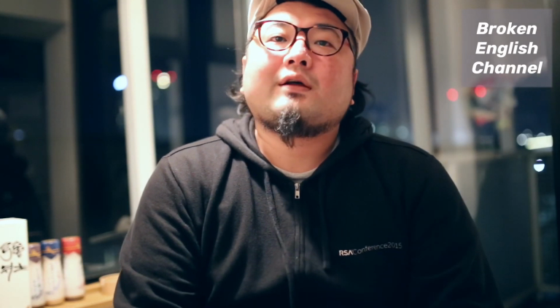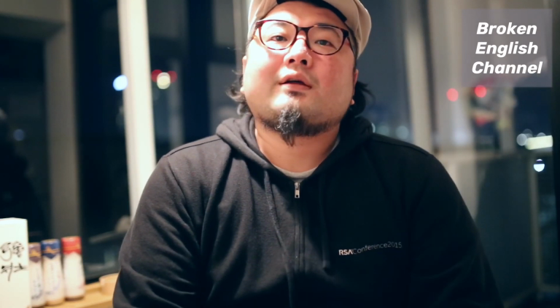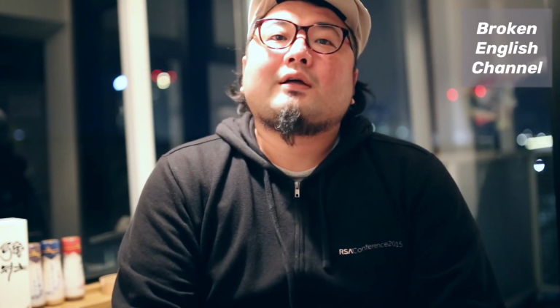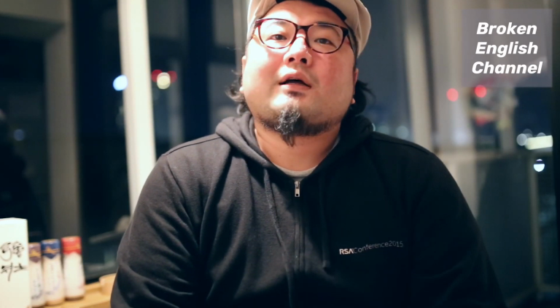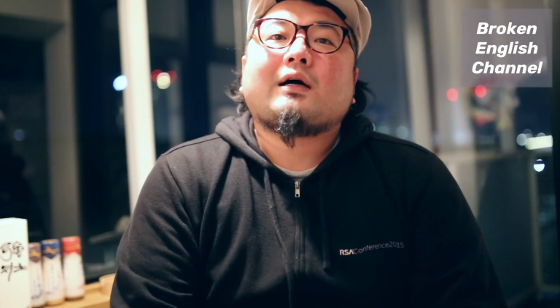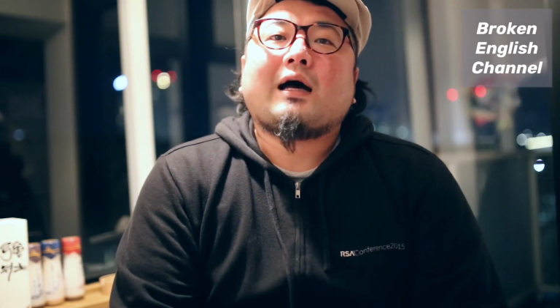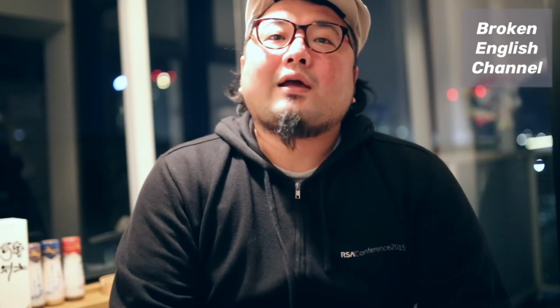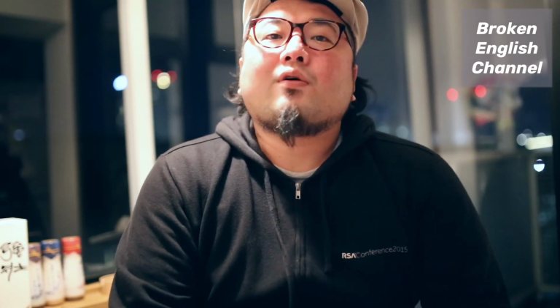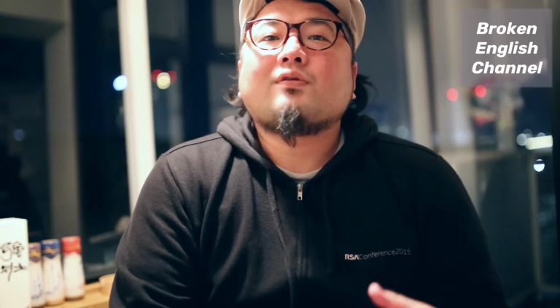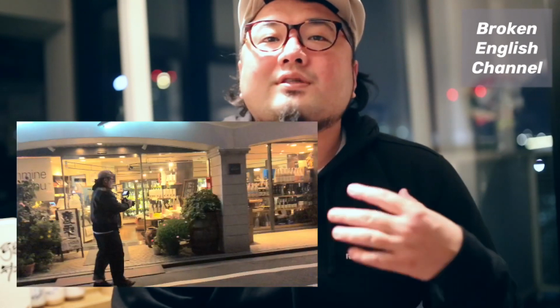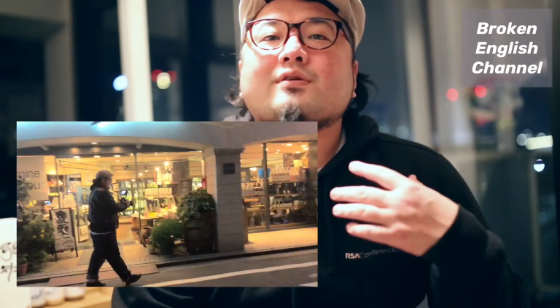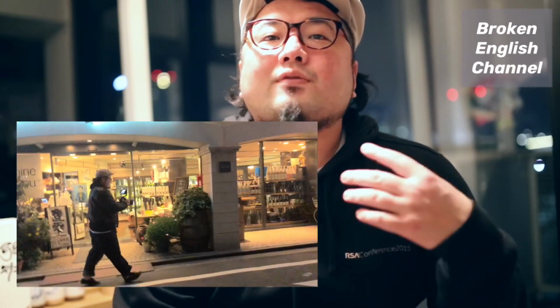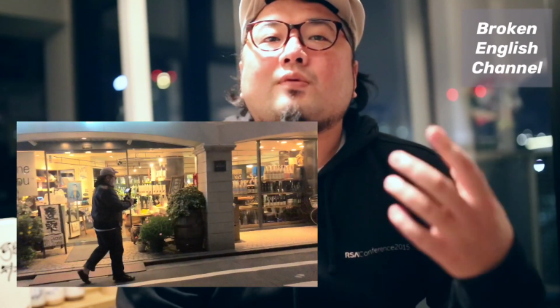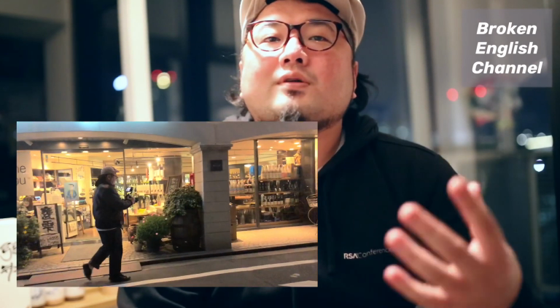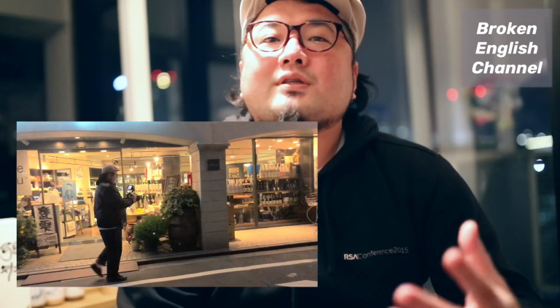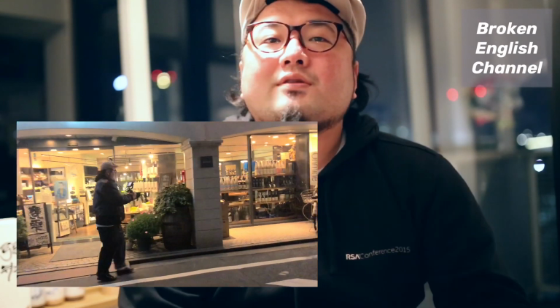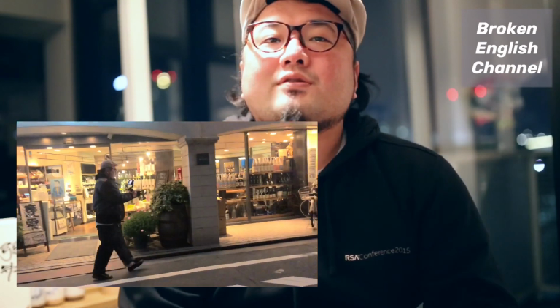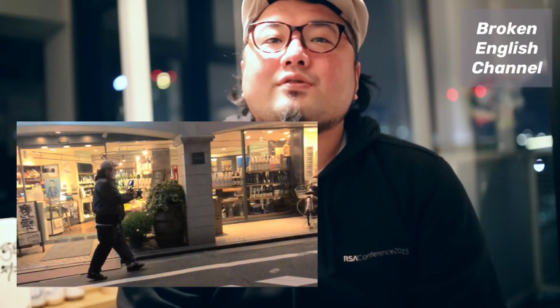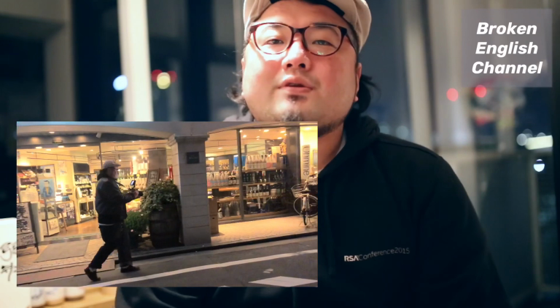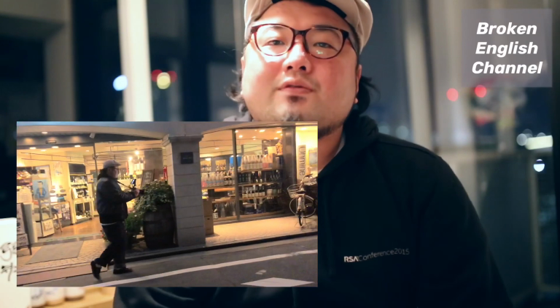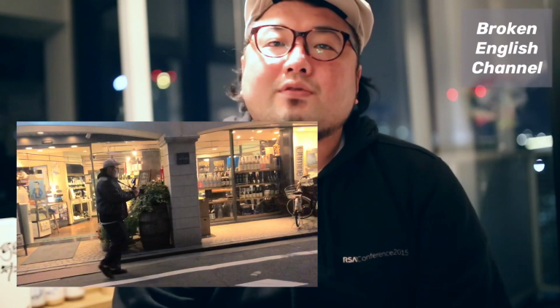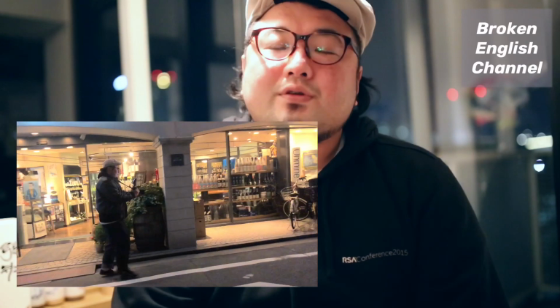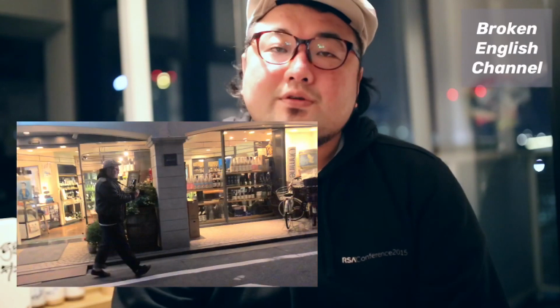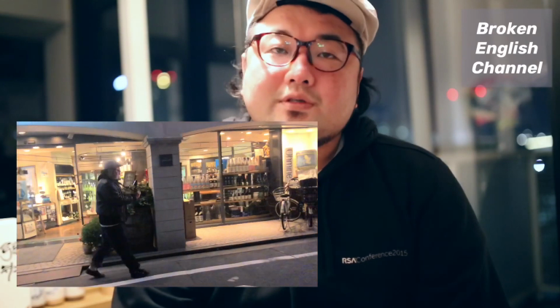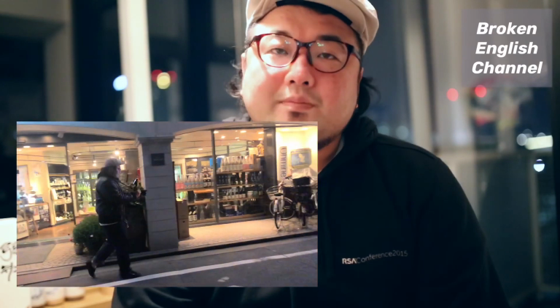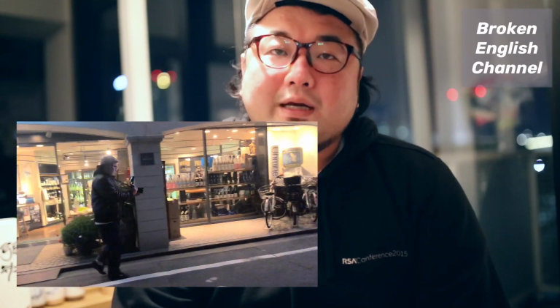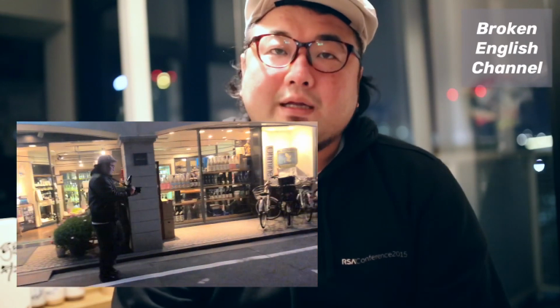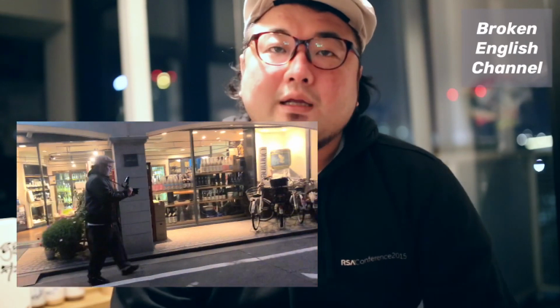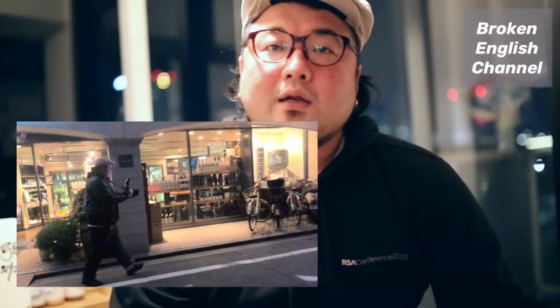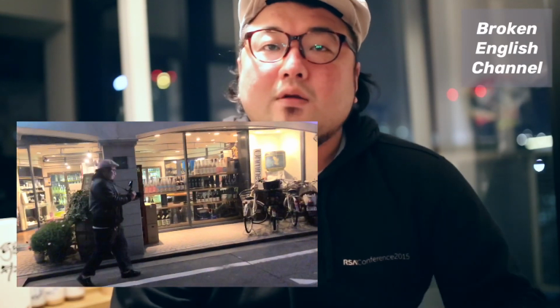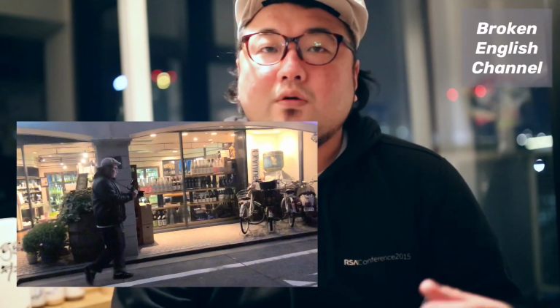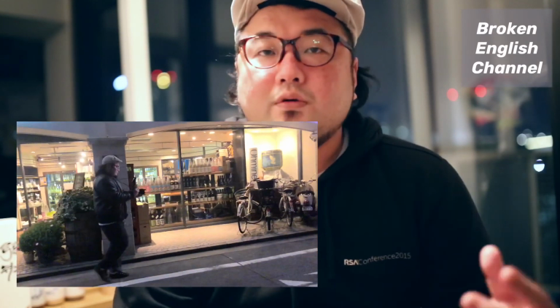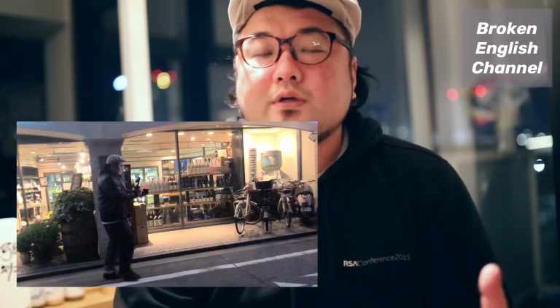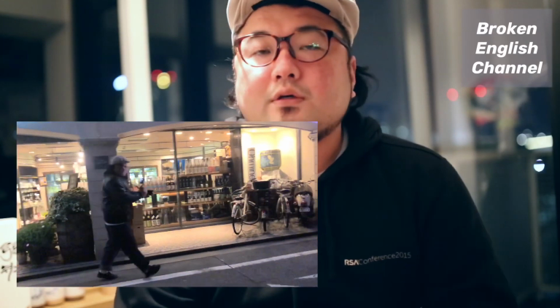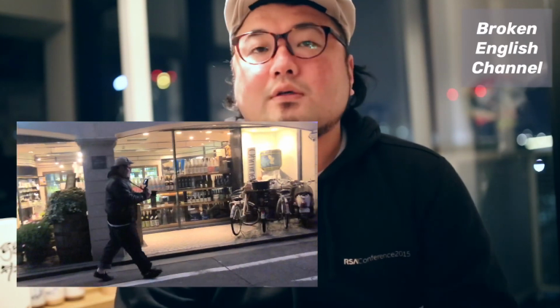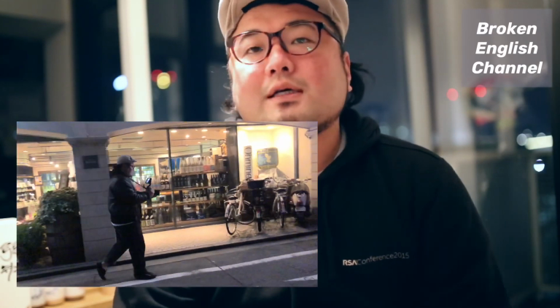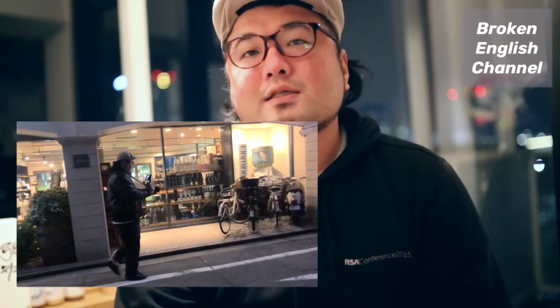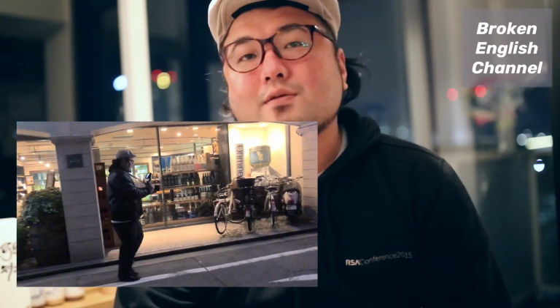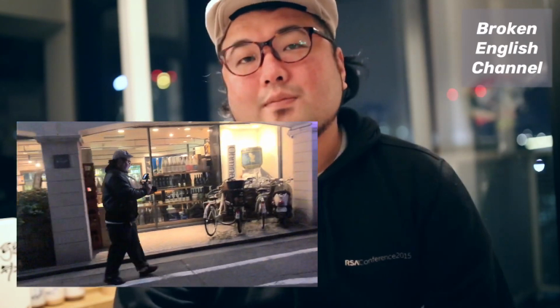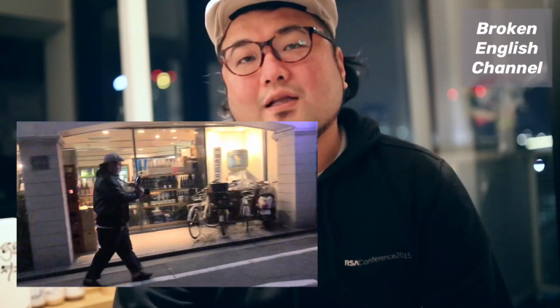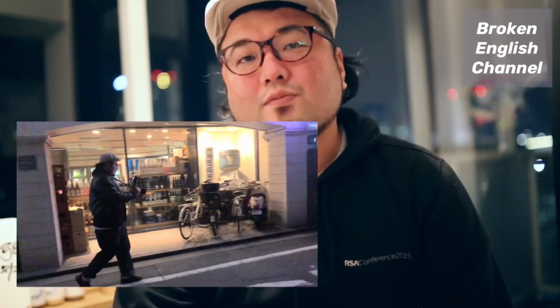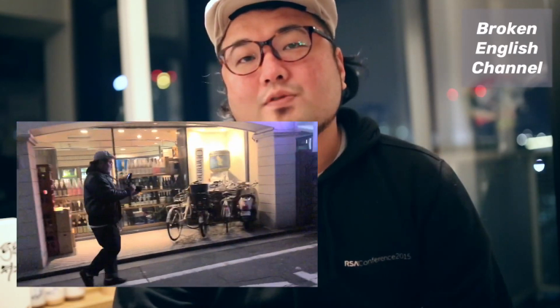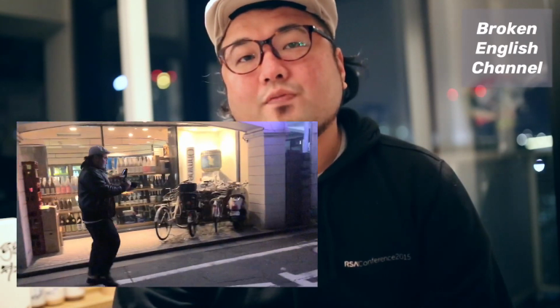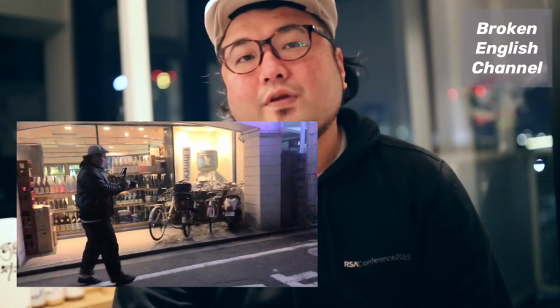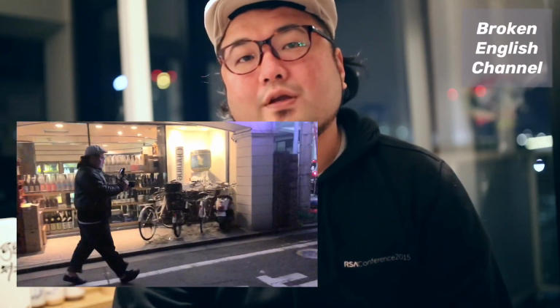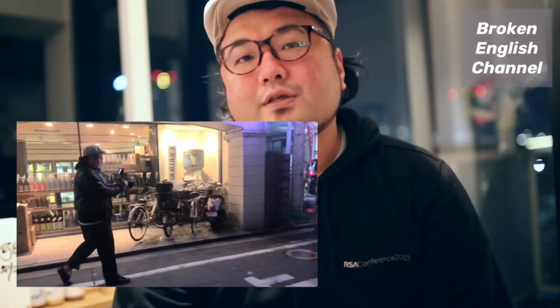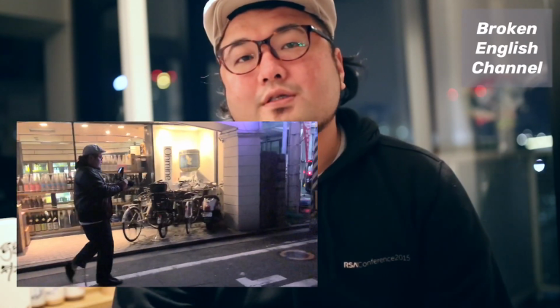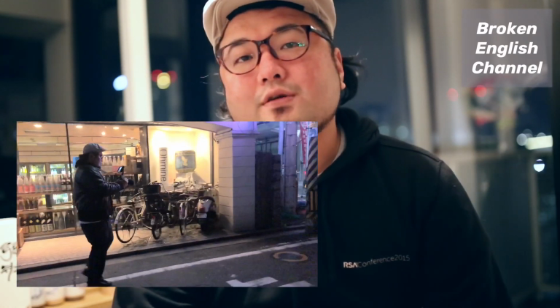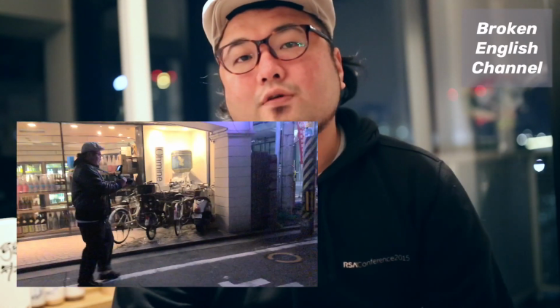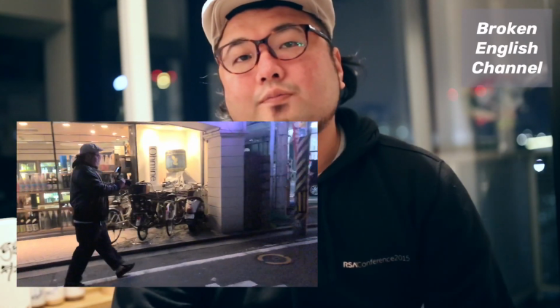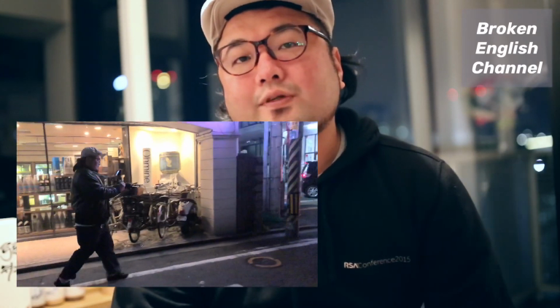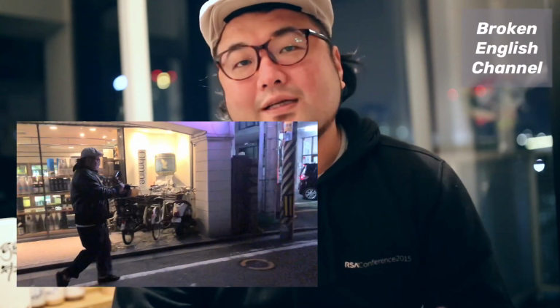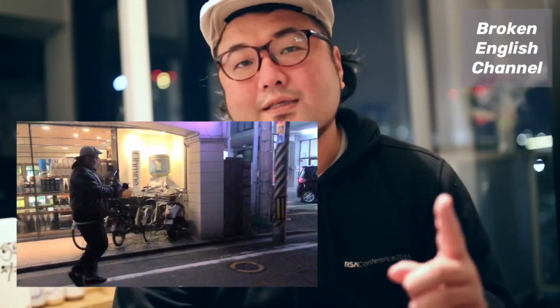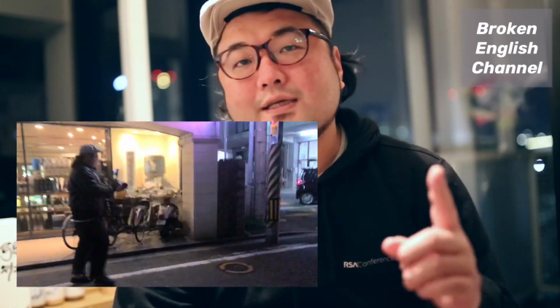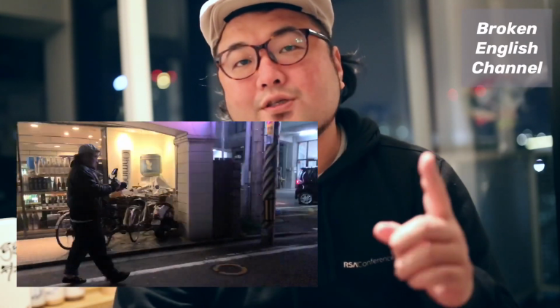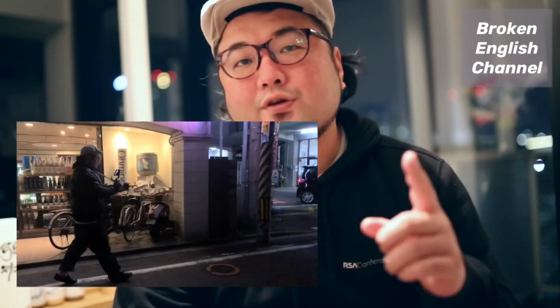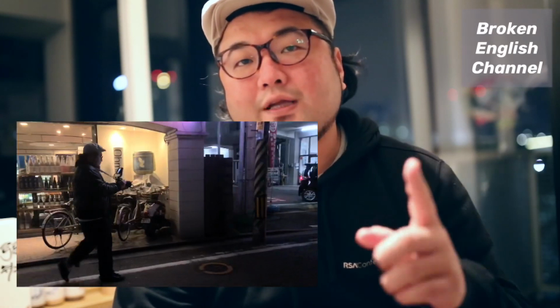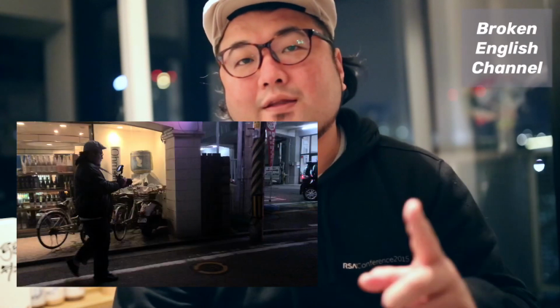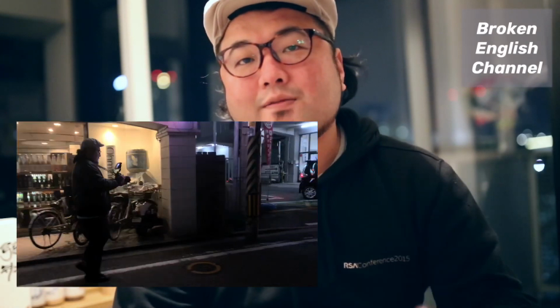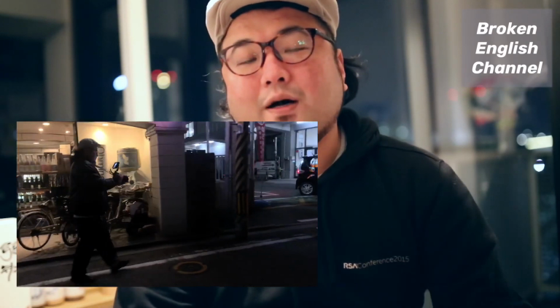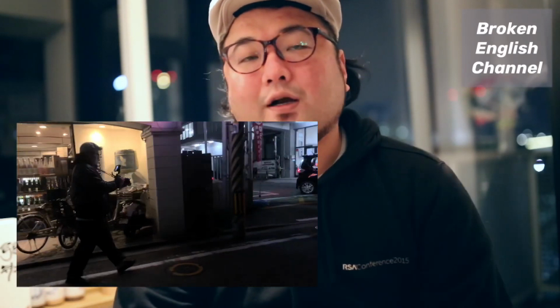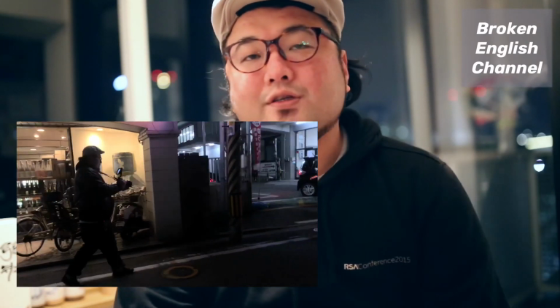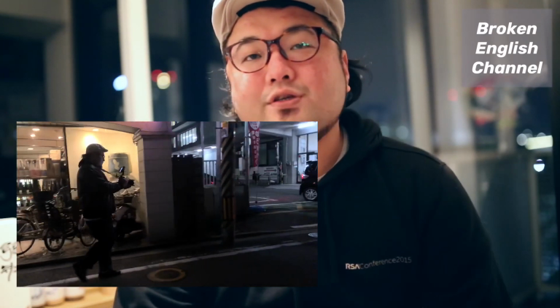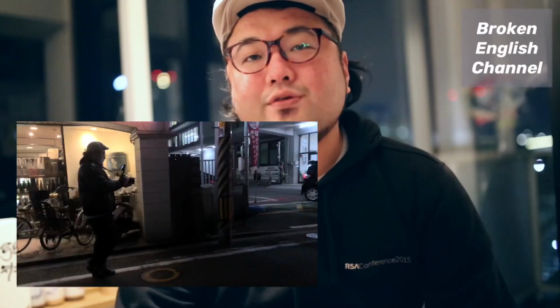I also wanted to introduce my local atmosphere, so please enjoy that in part 2.